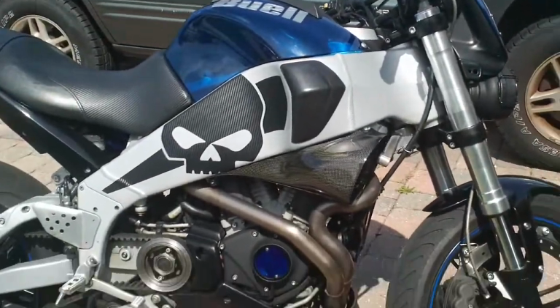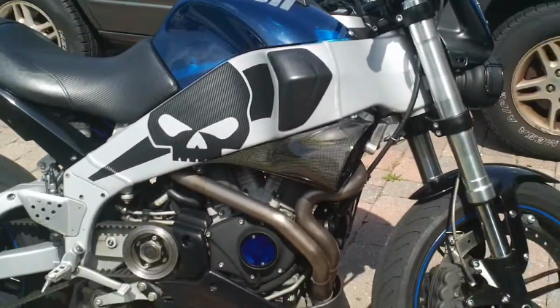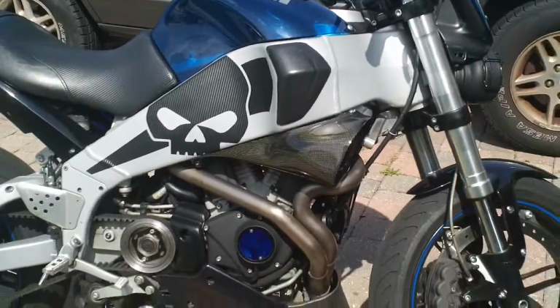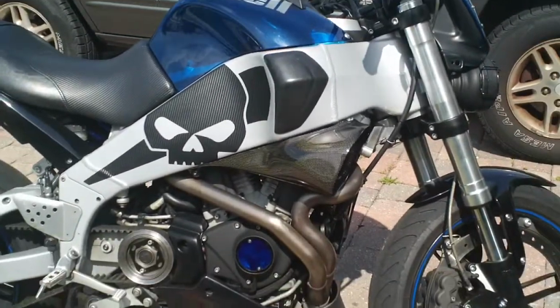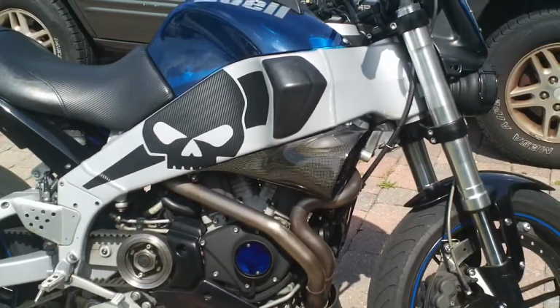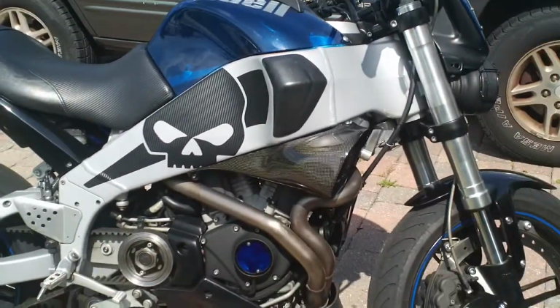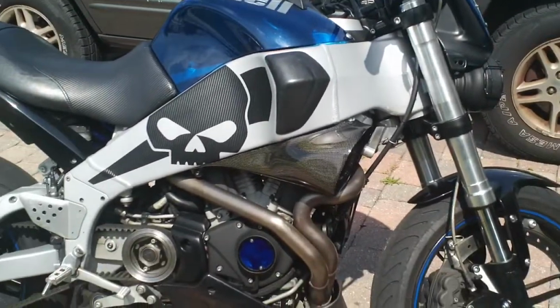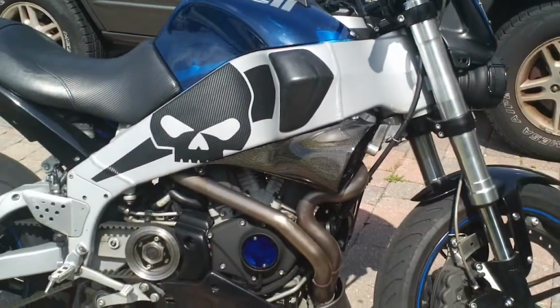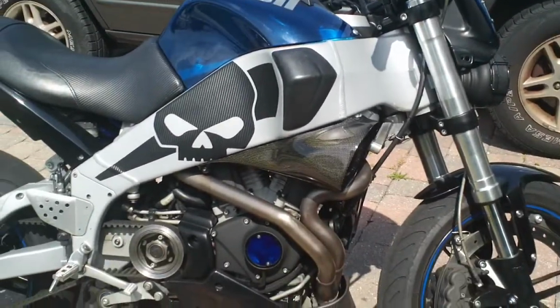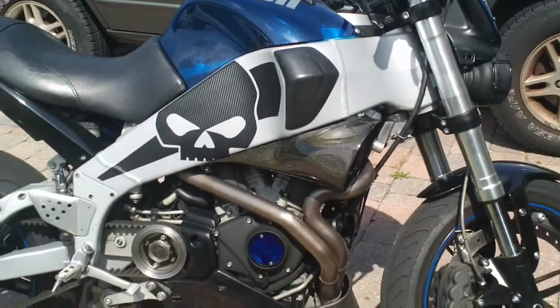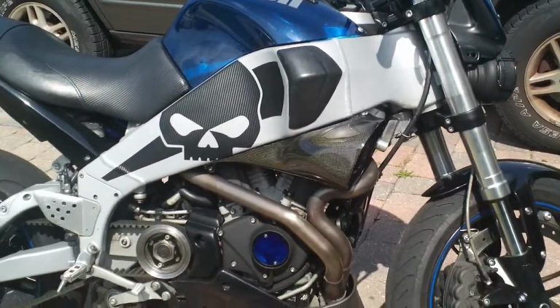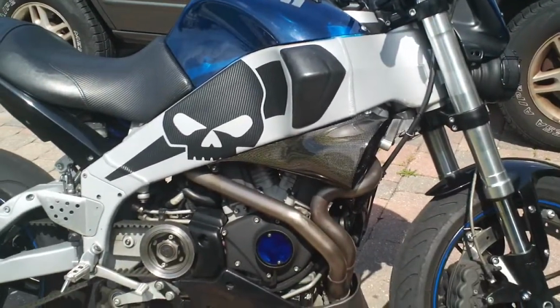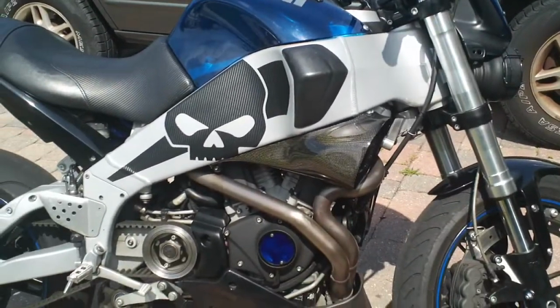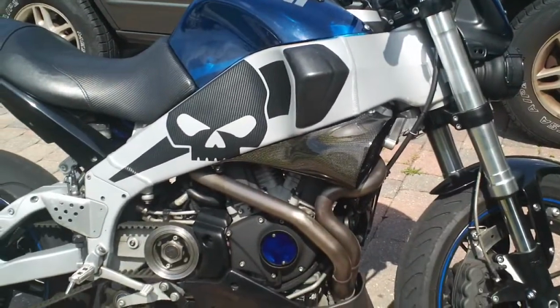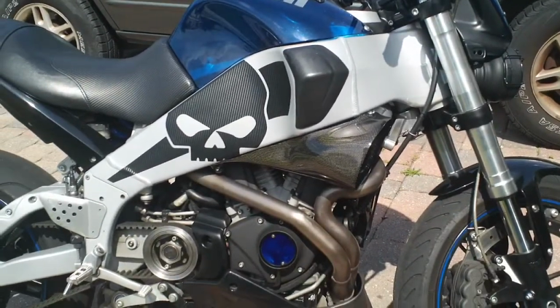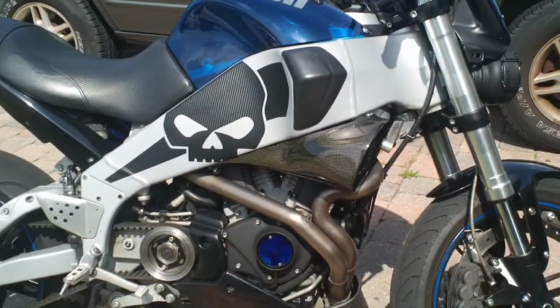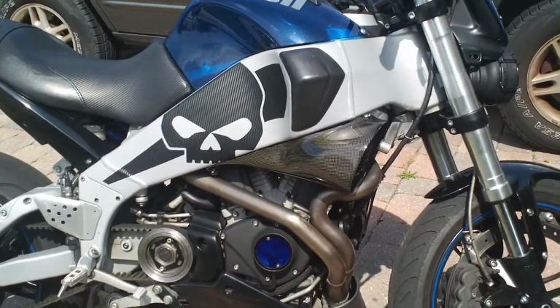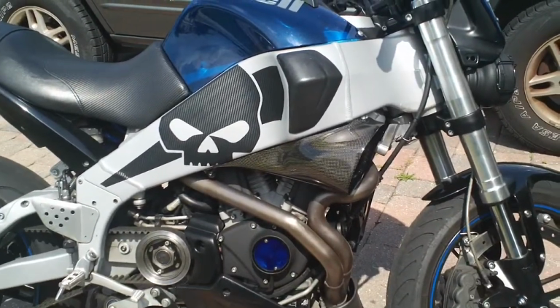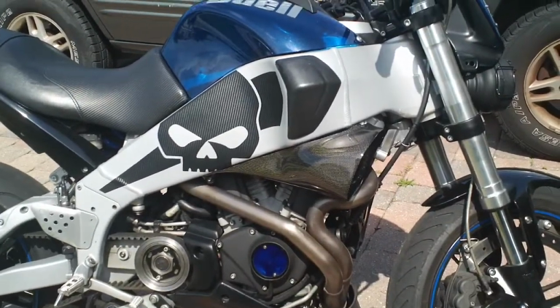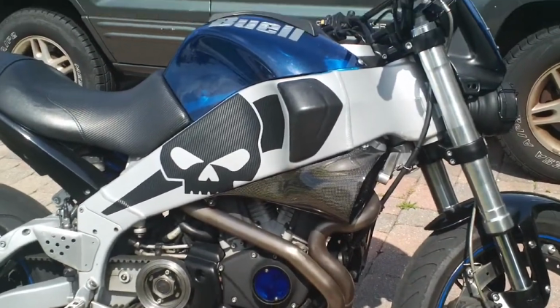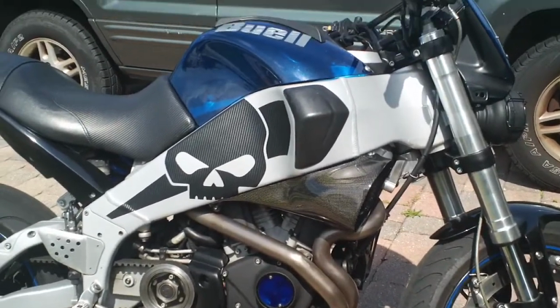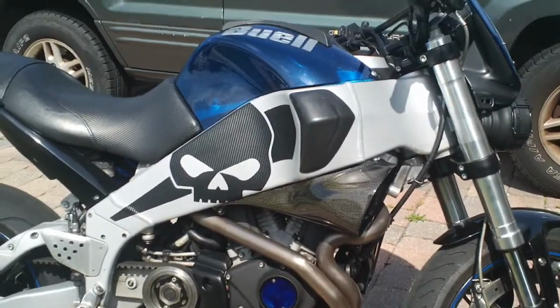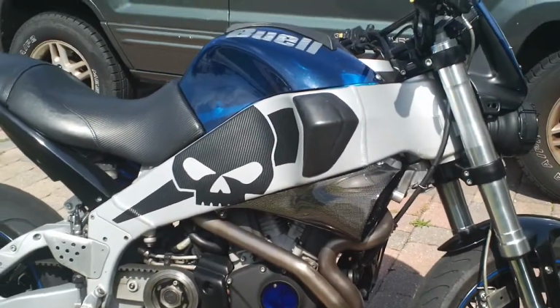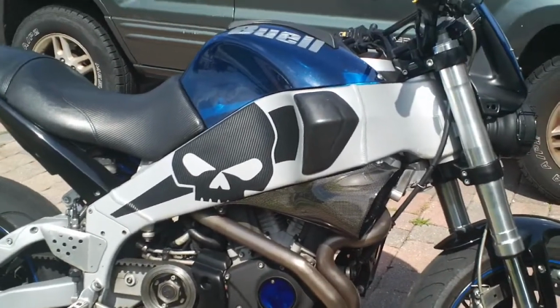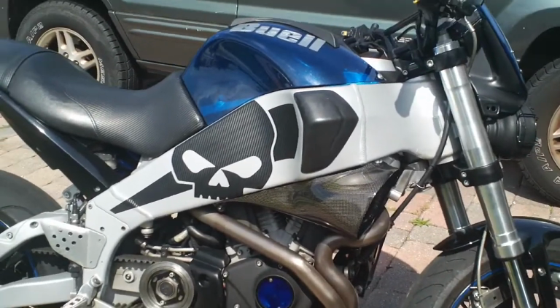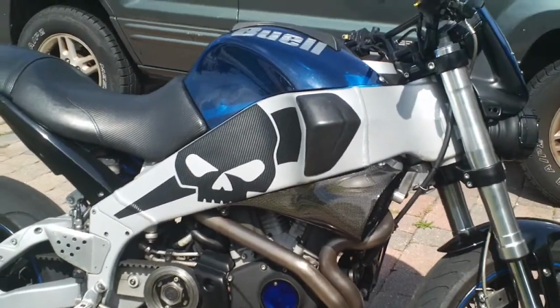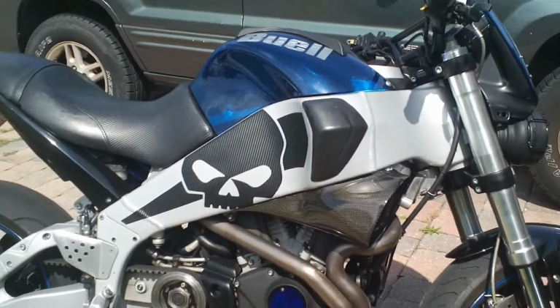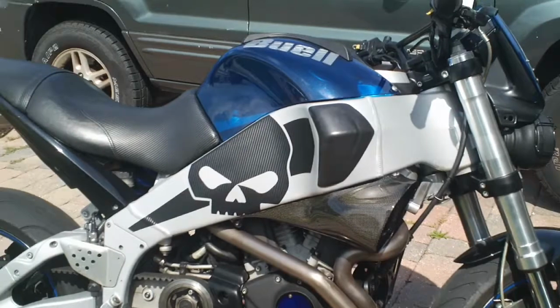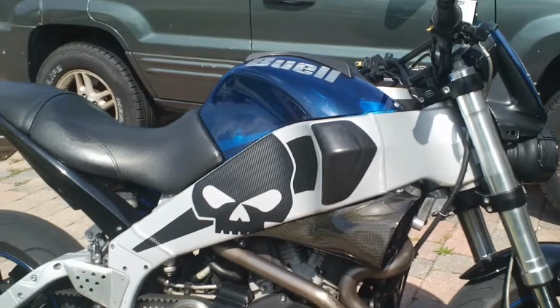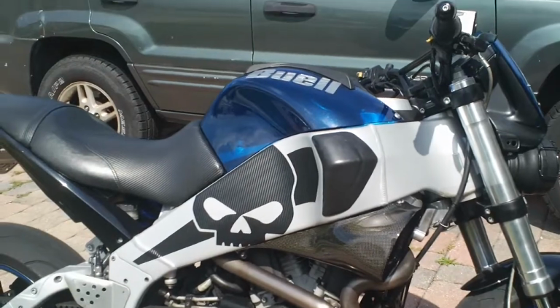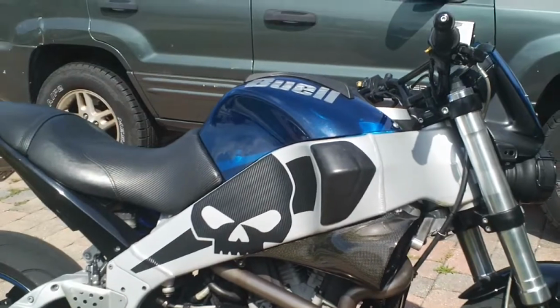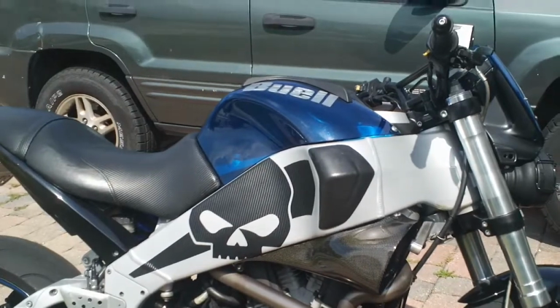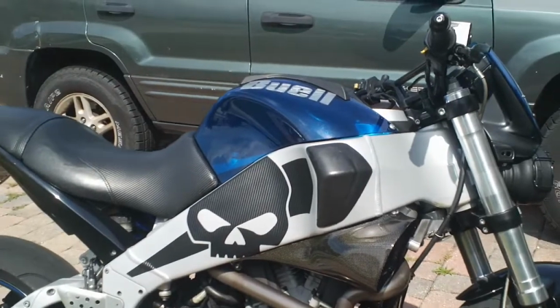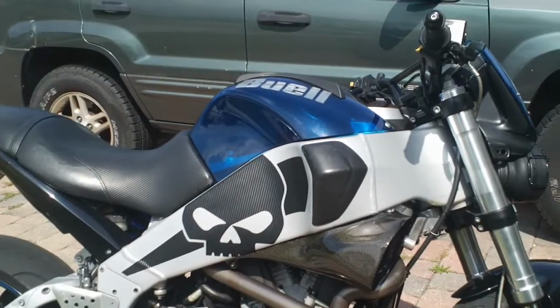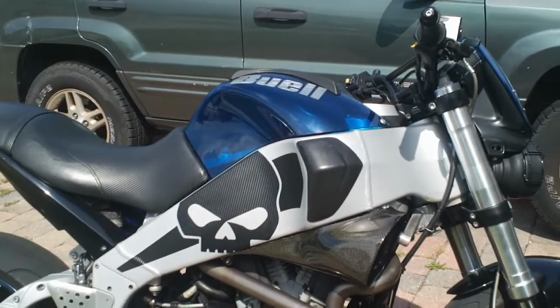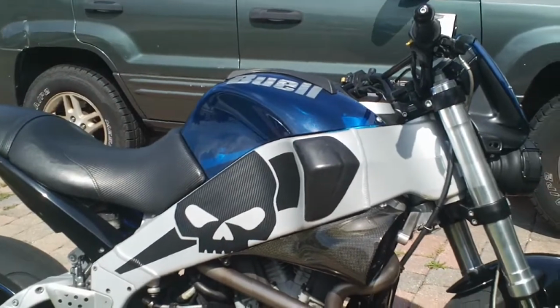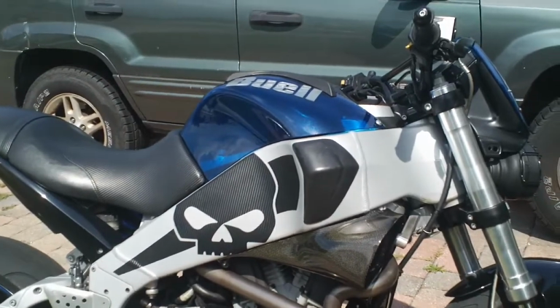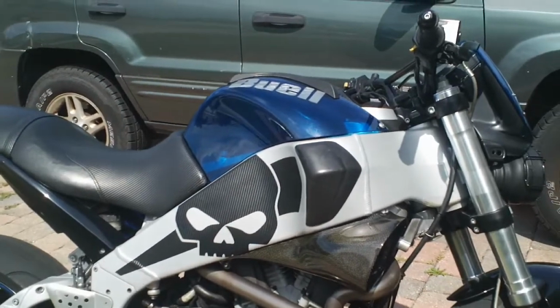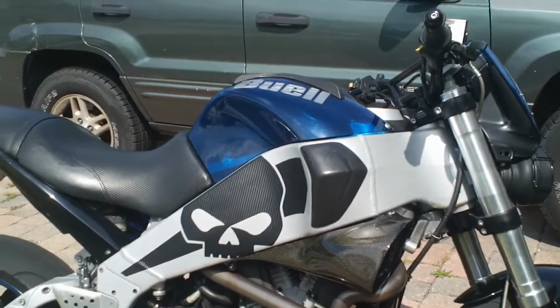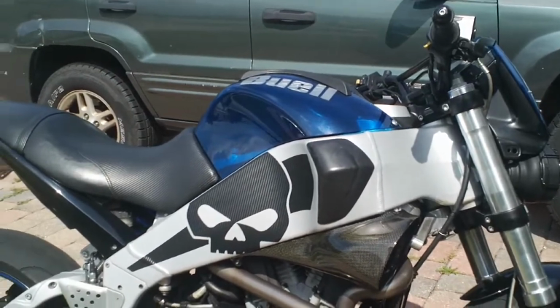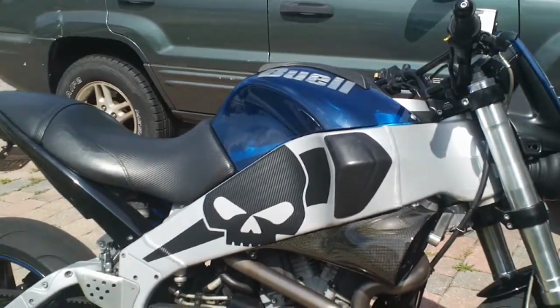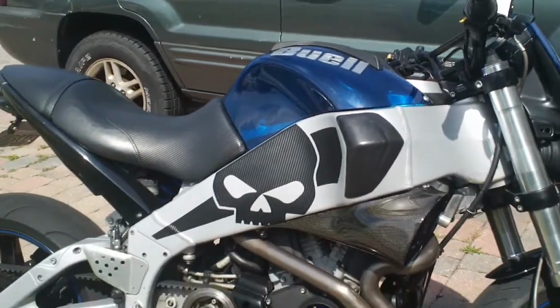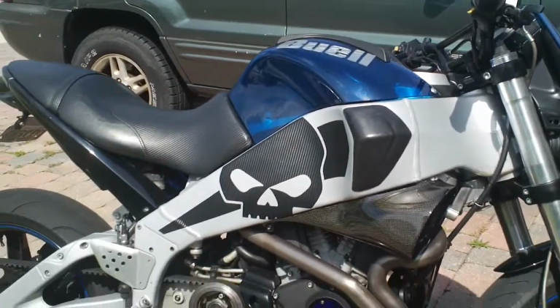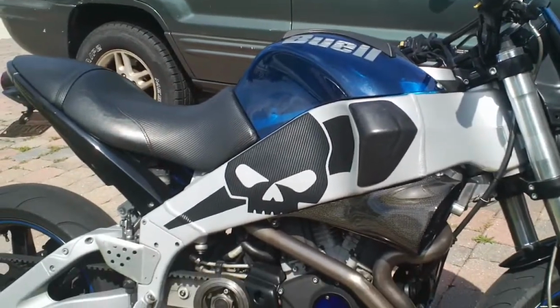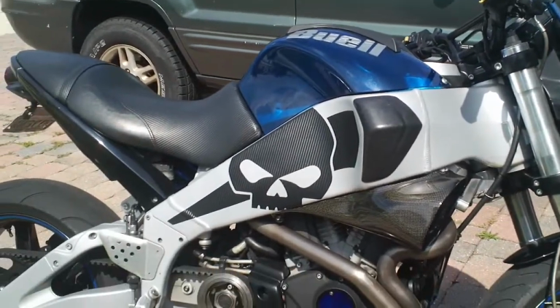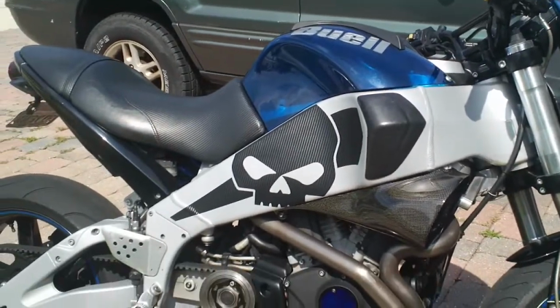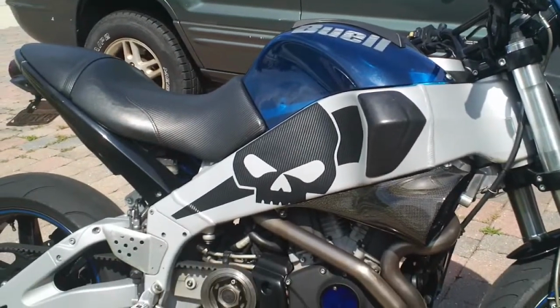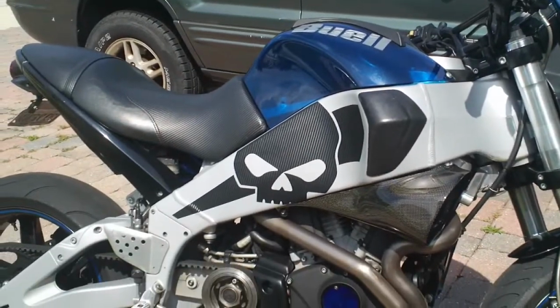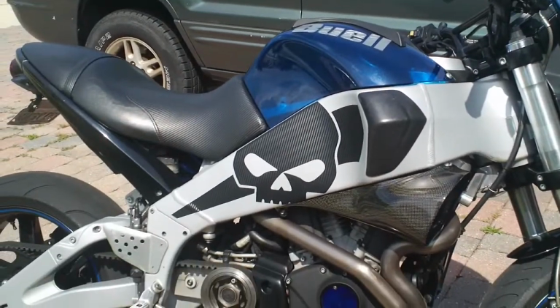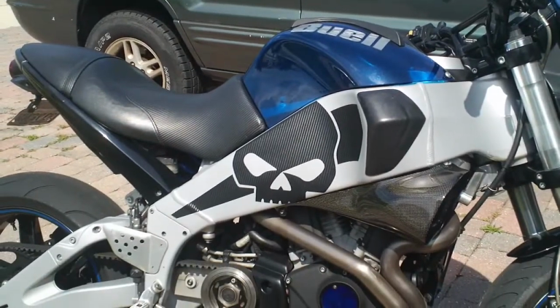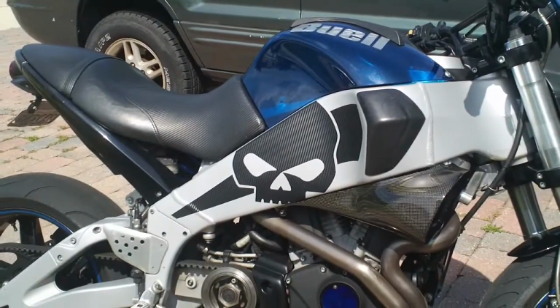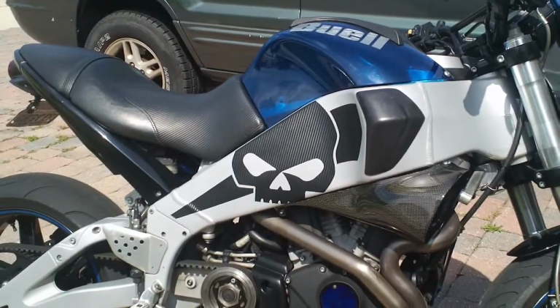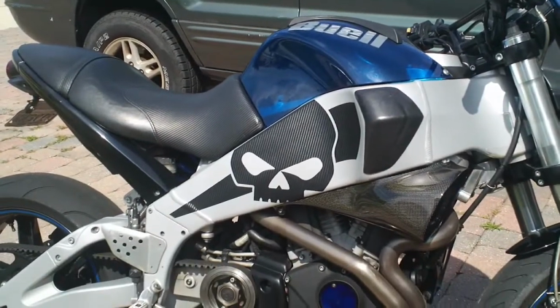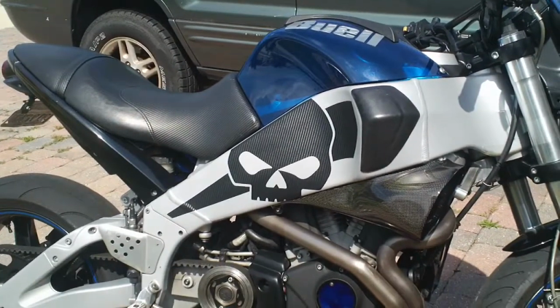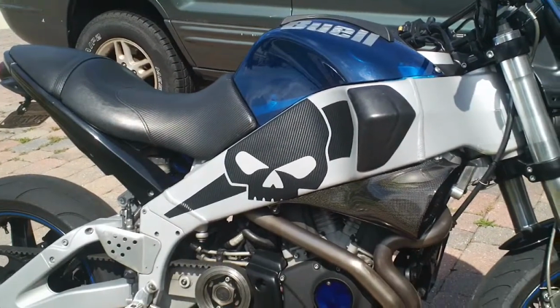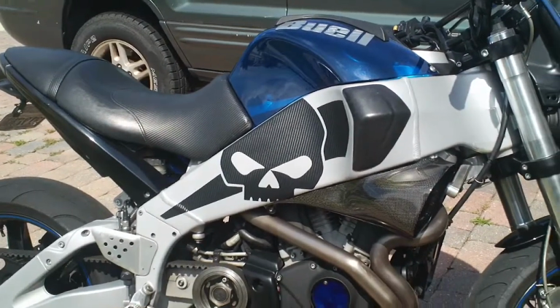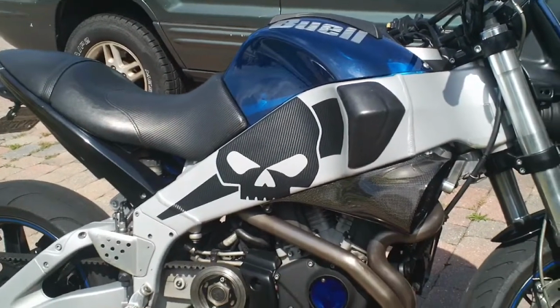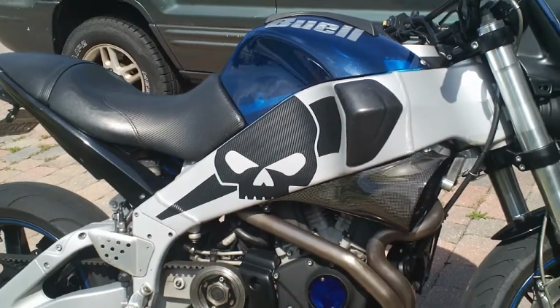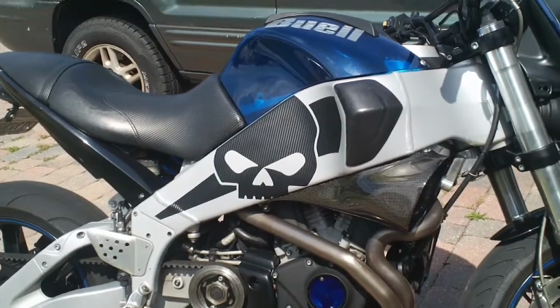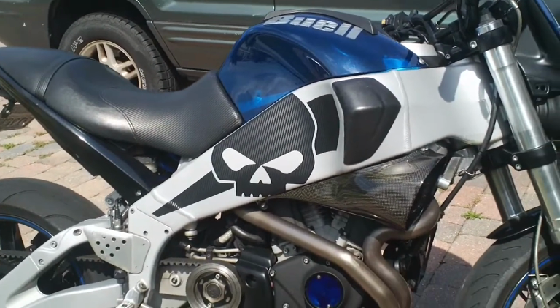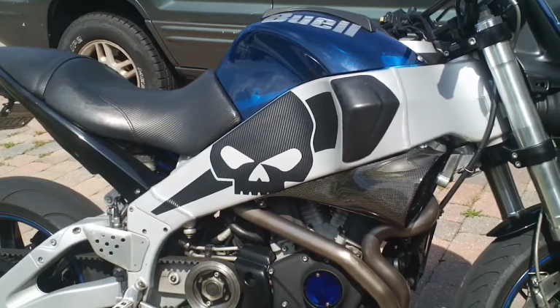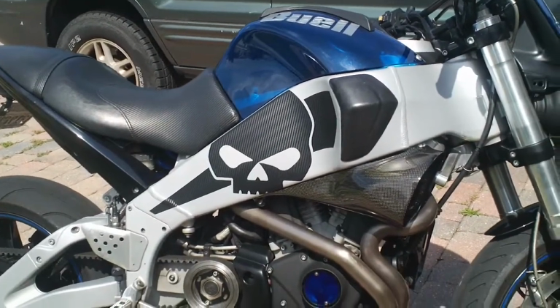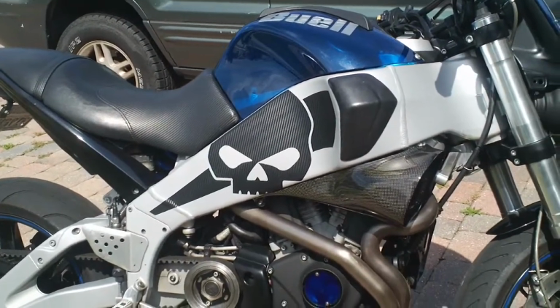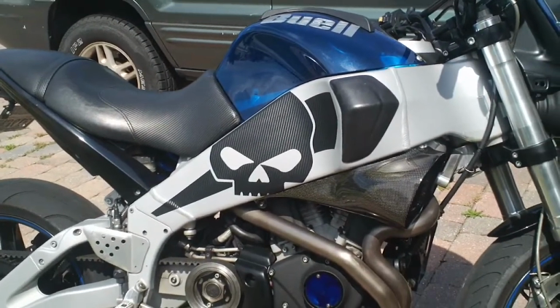I give it my approval. If you see it on eBay, don't hesitate if you like it. All right, bye.